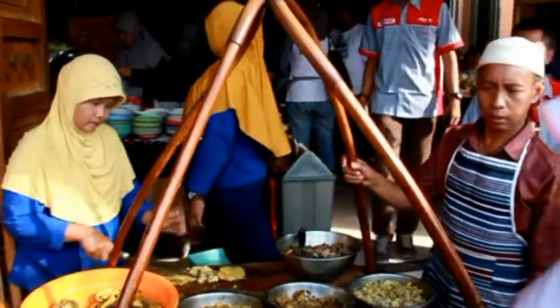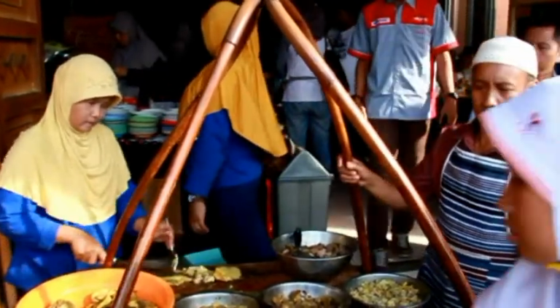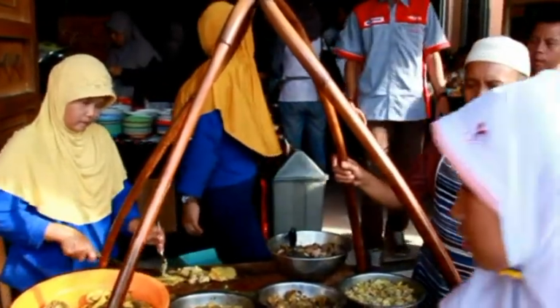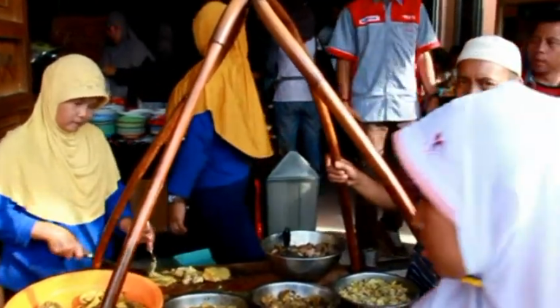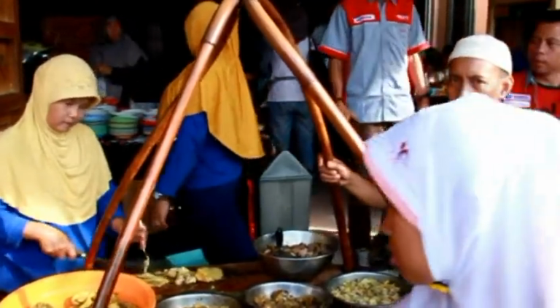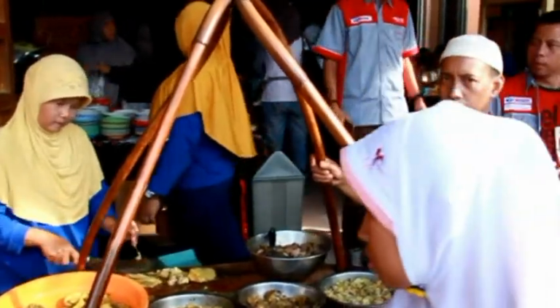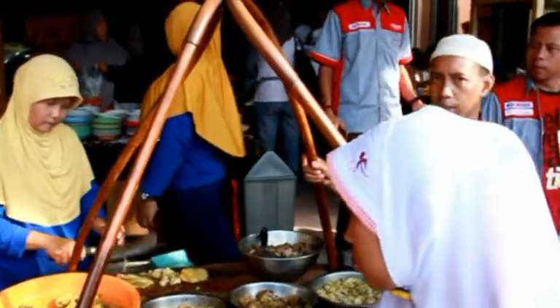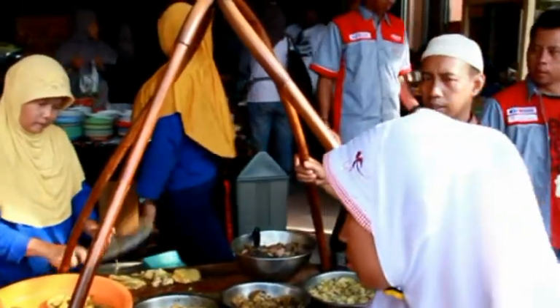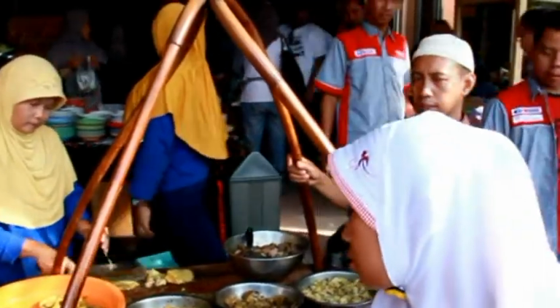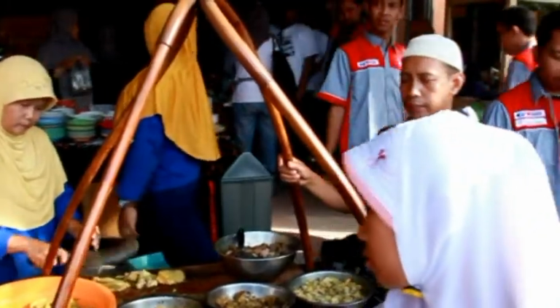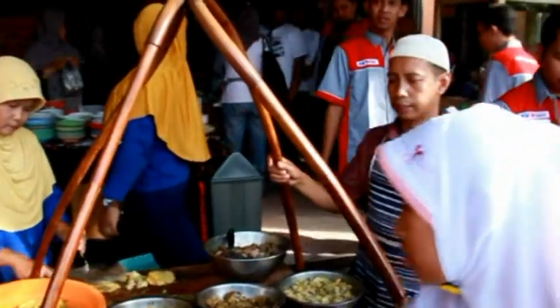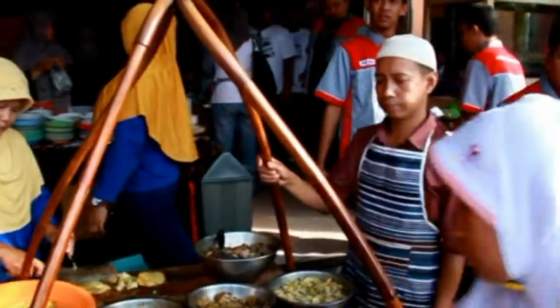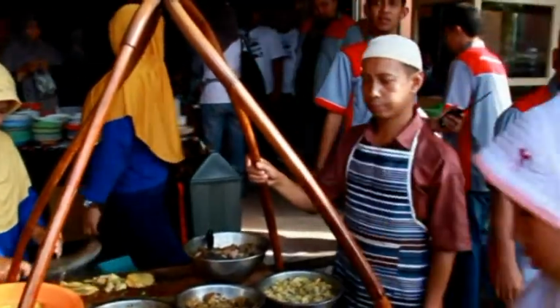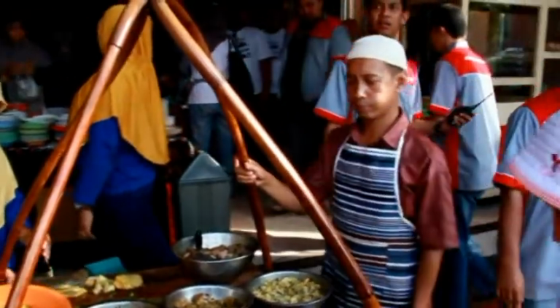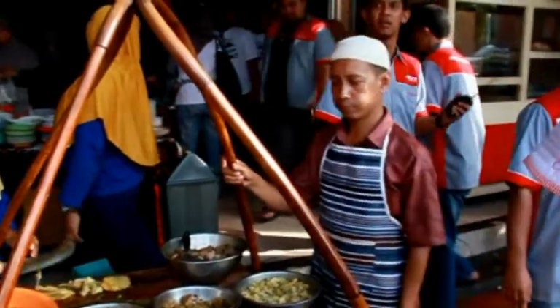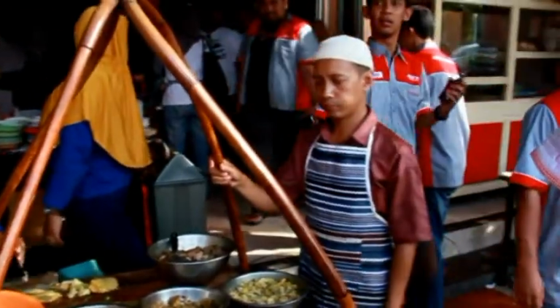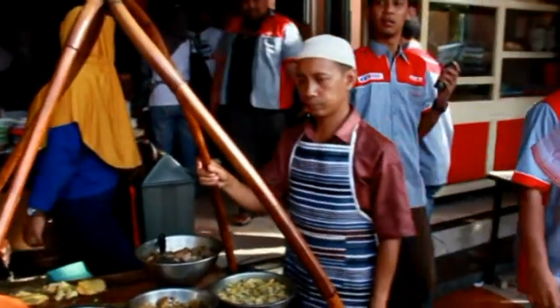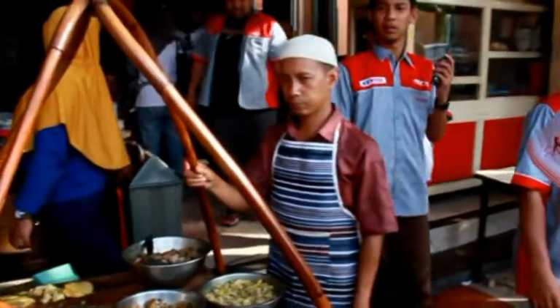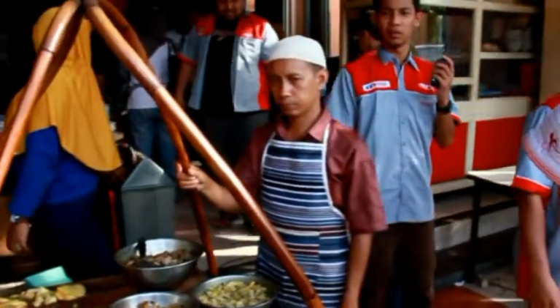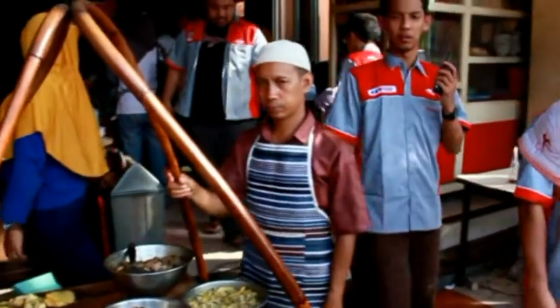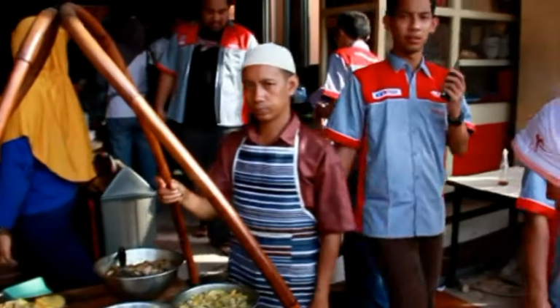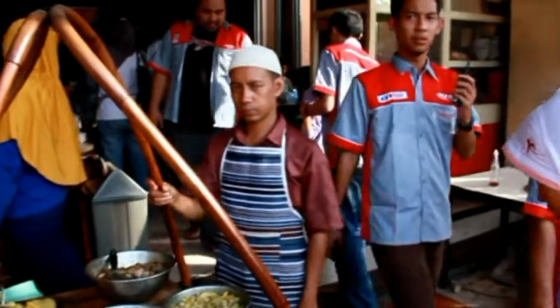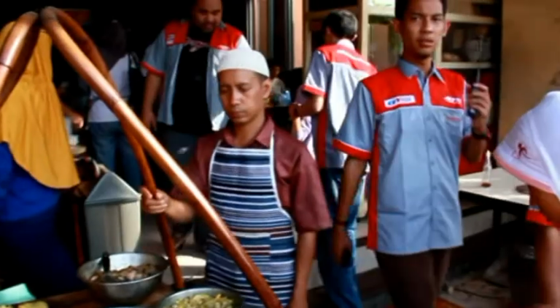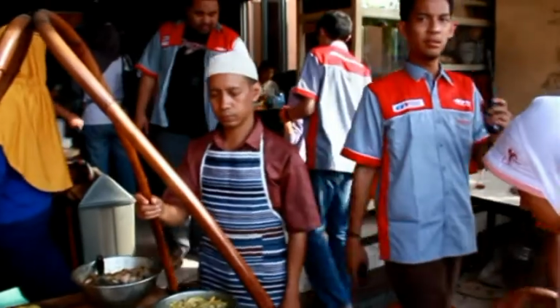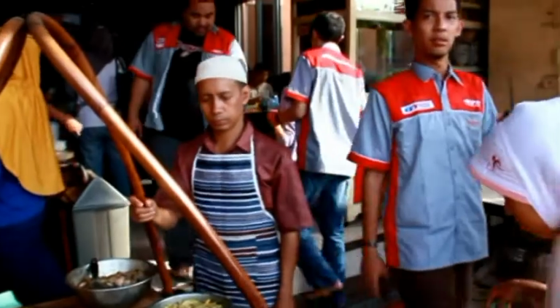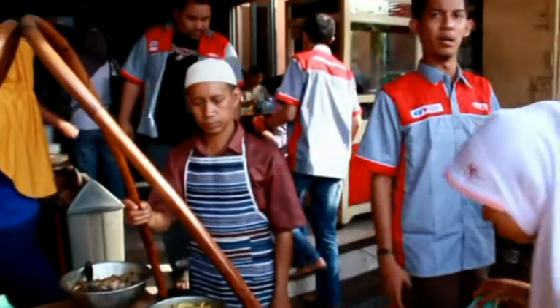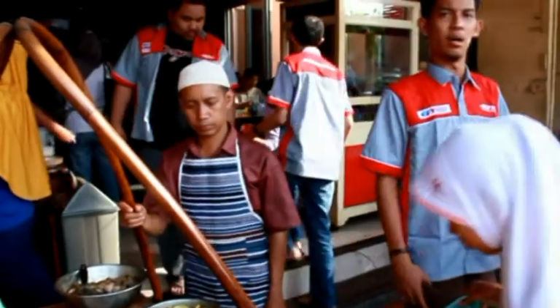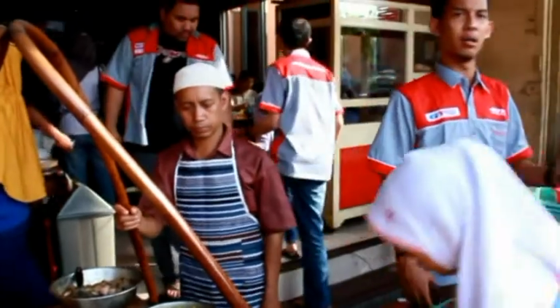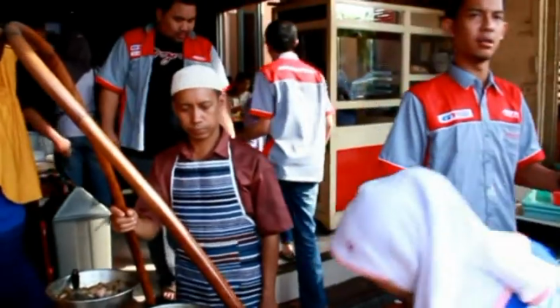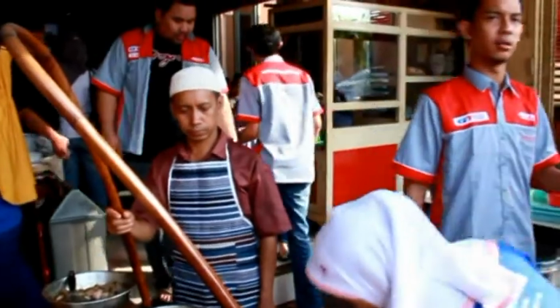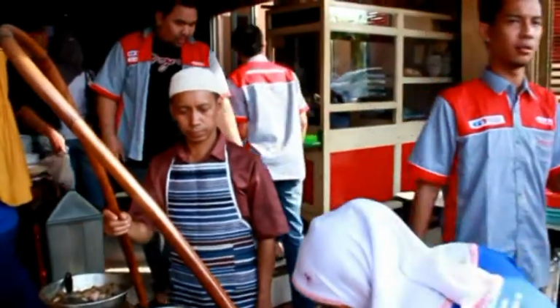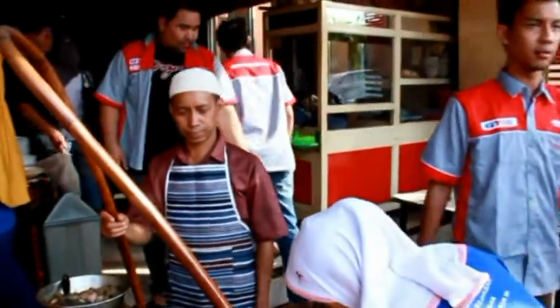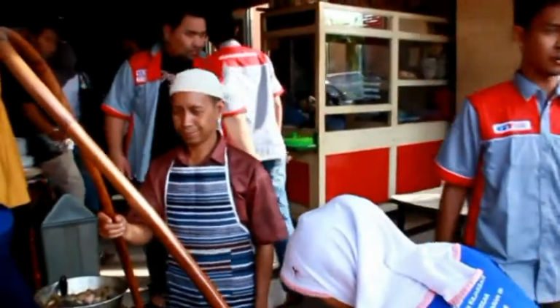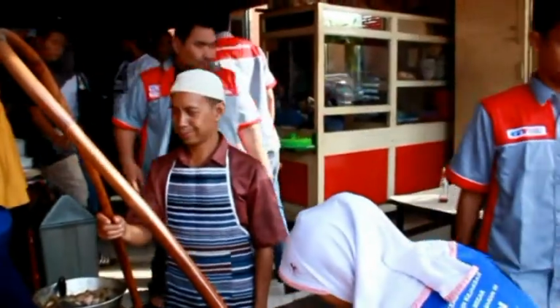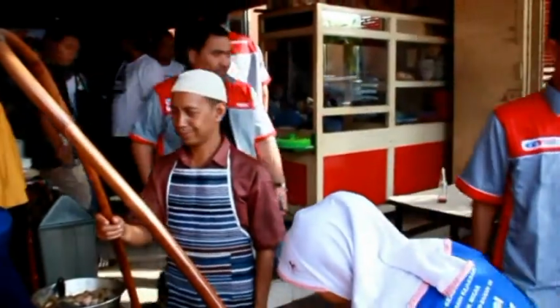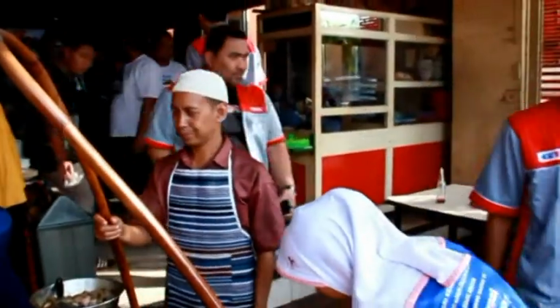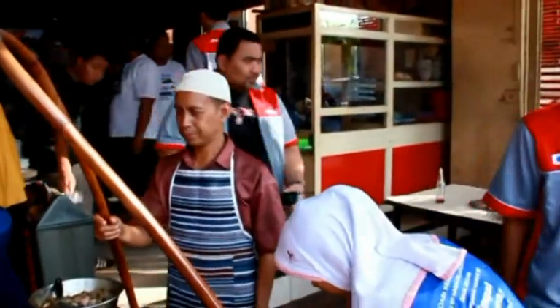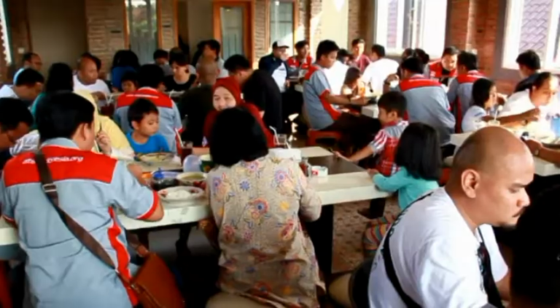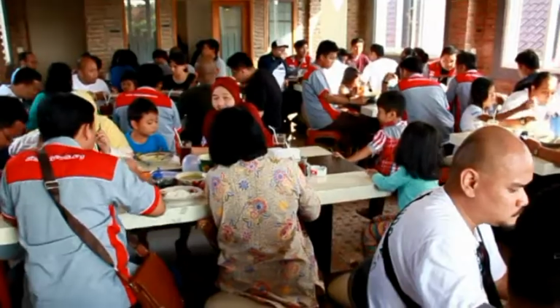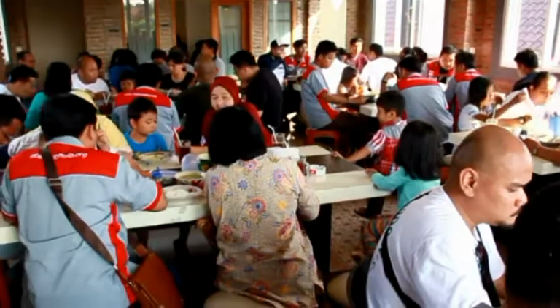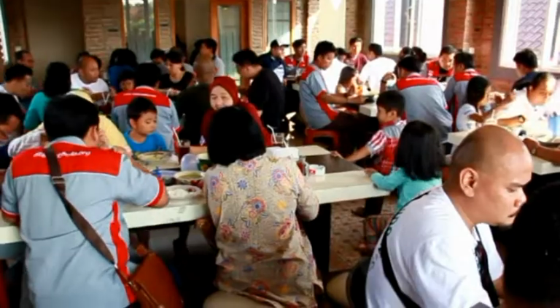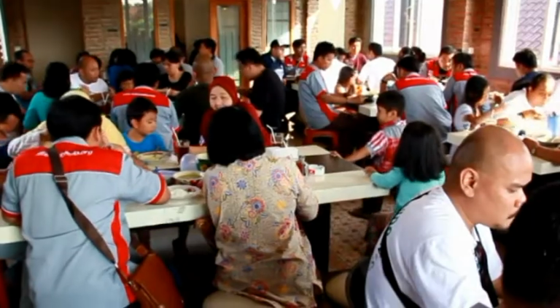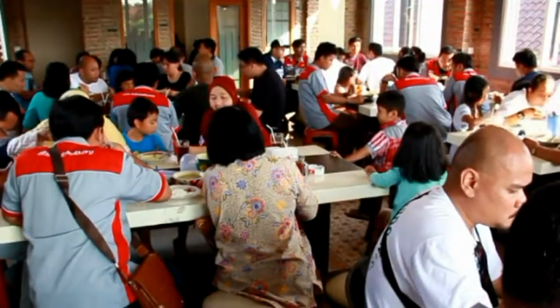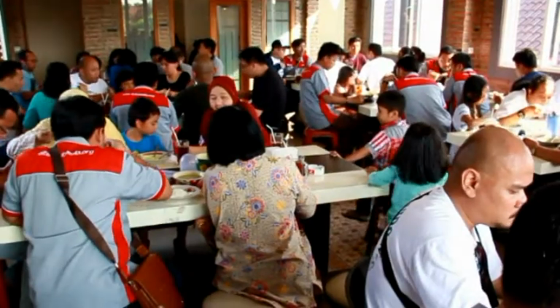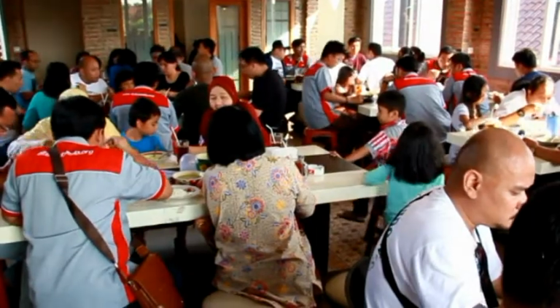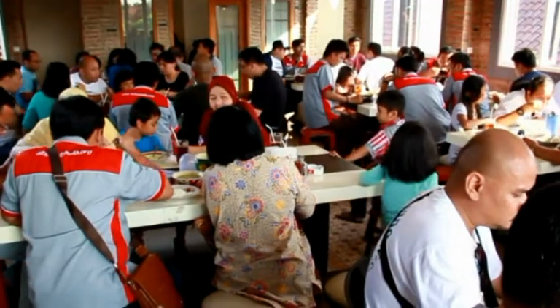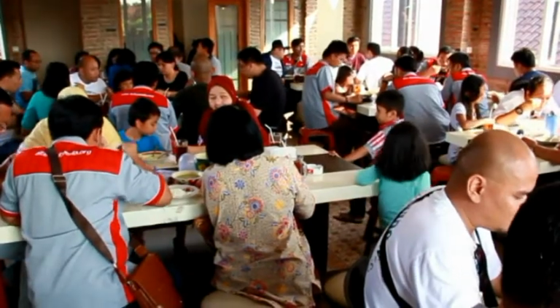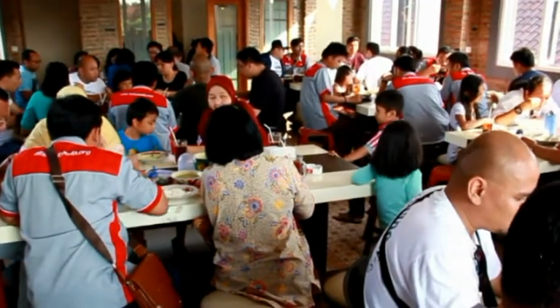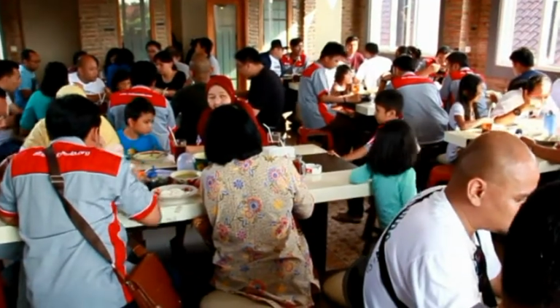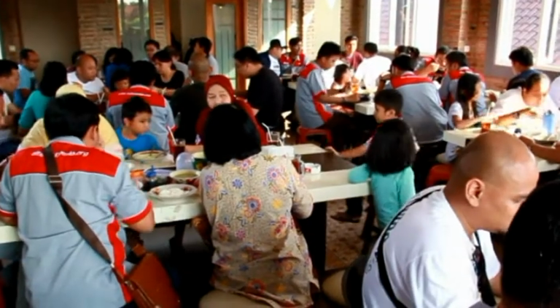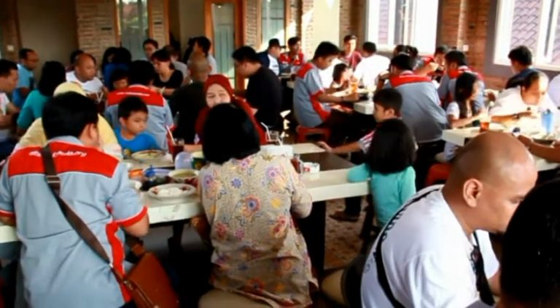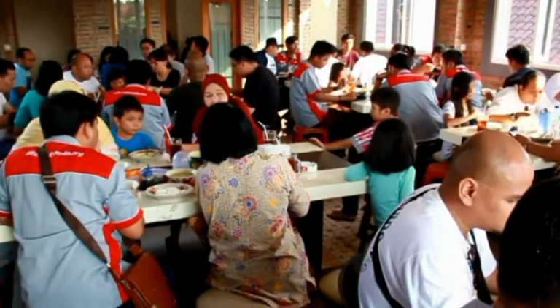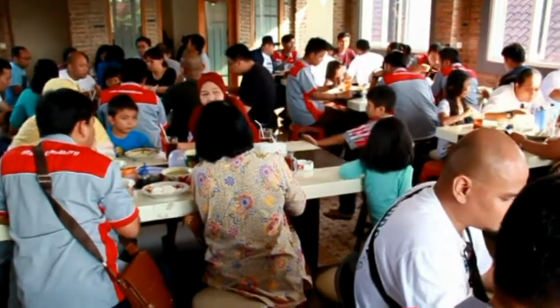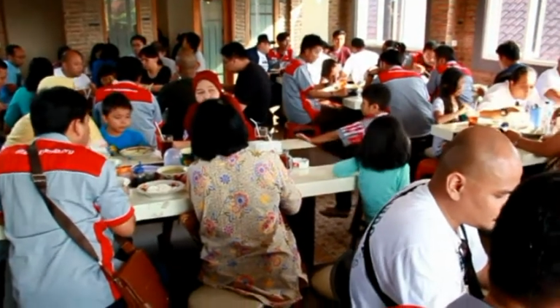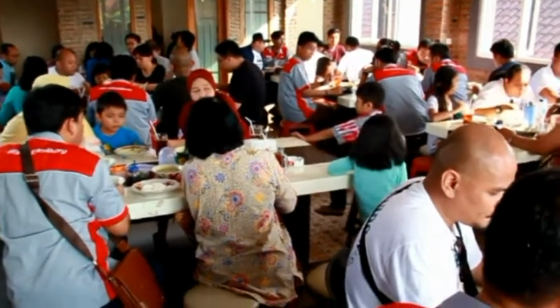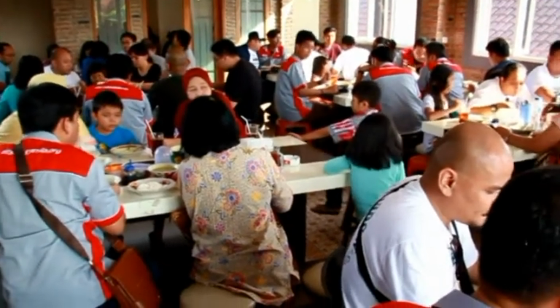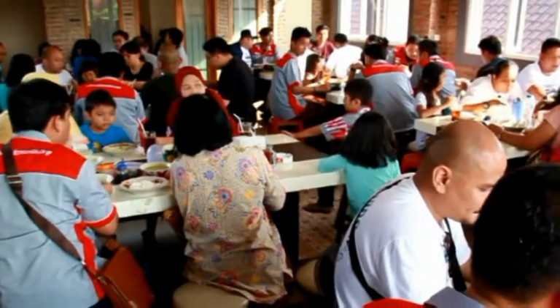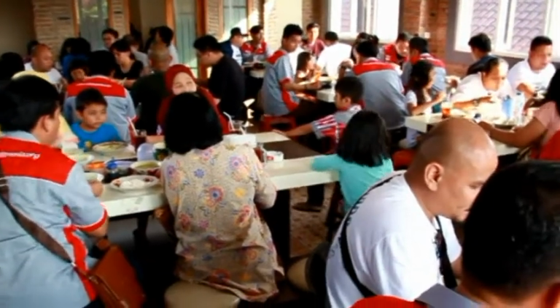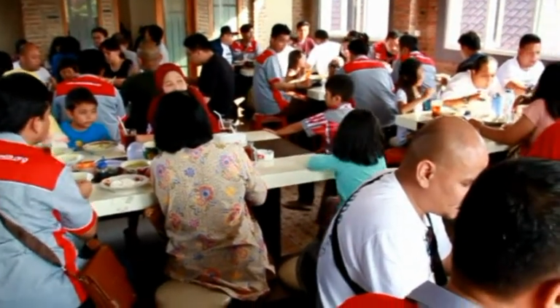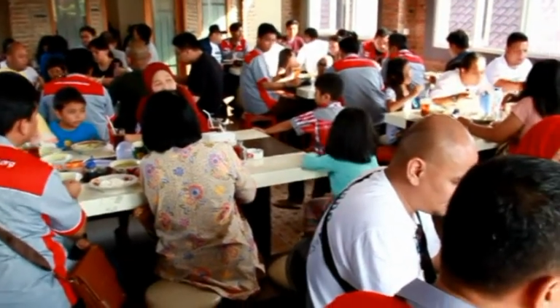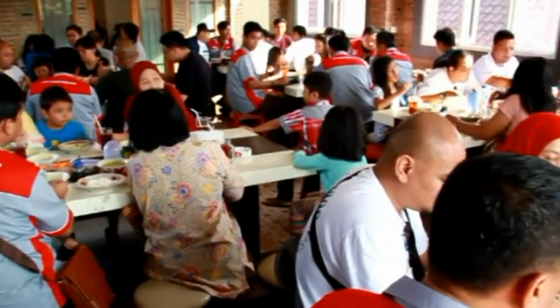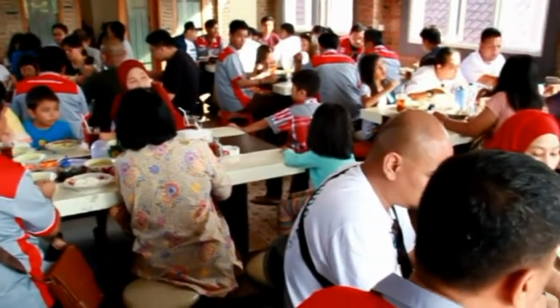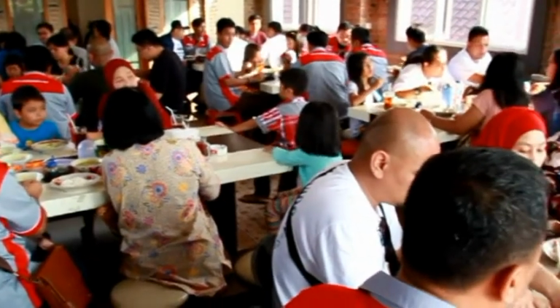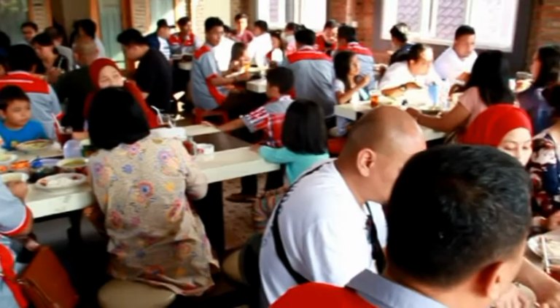Empal Gantung is a traditional food of Cirebon. It is a kind of gulai, which contains meat in a coconut milk soup.